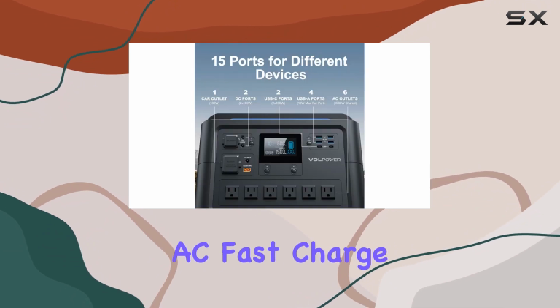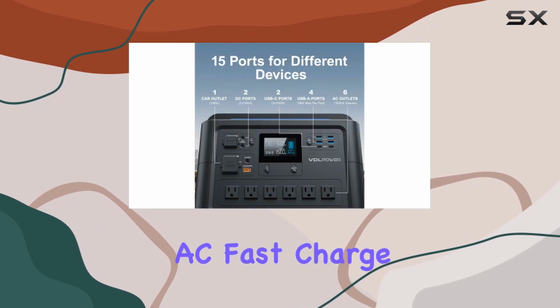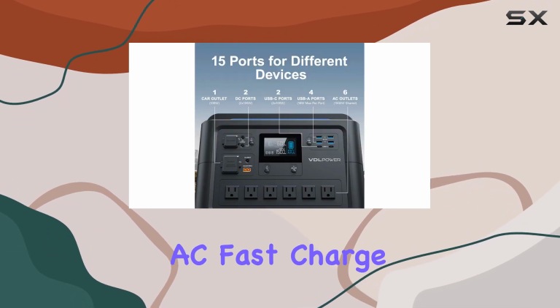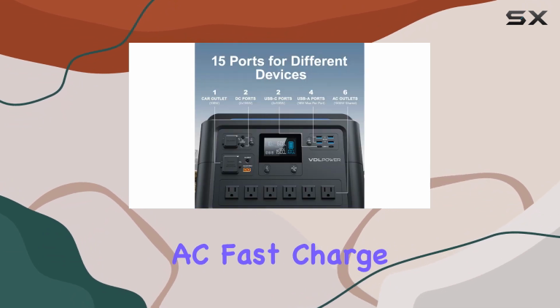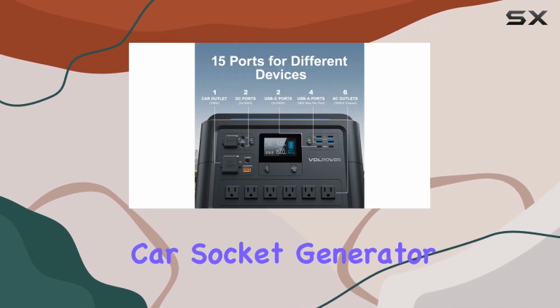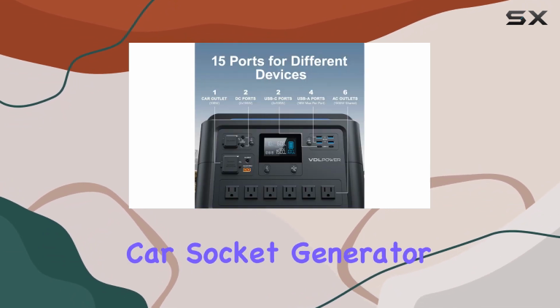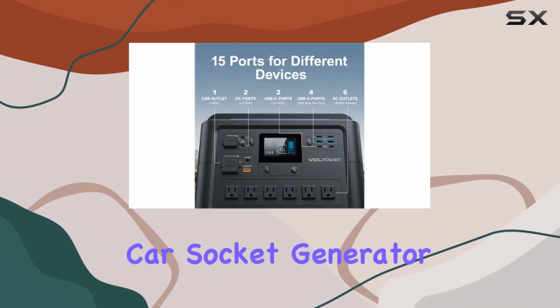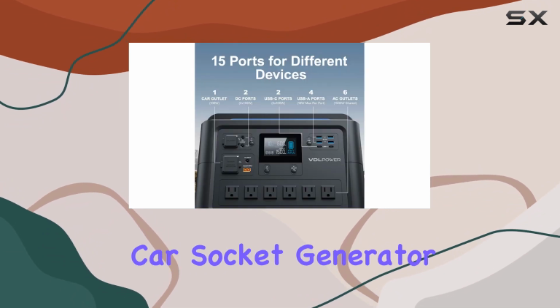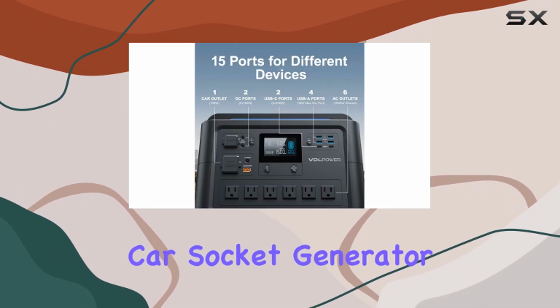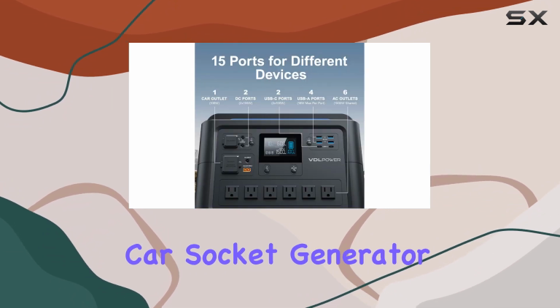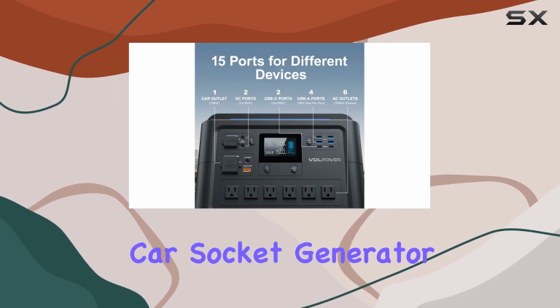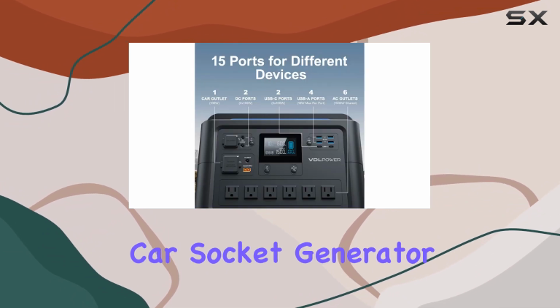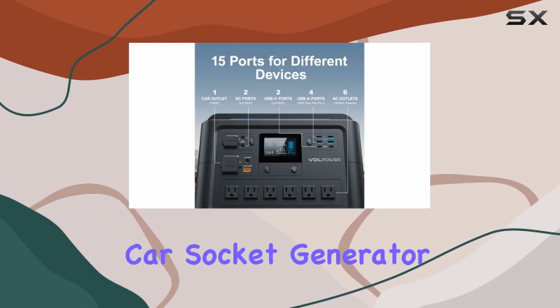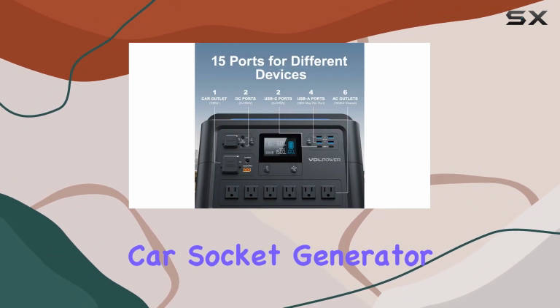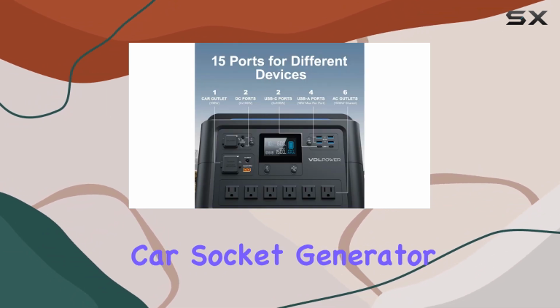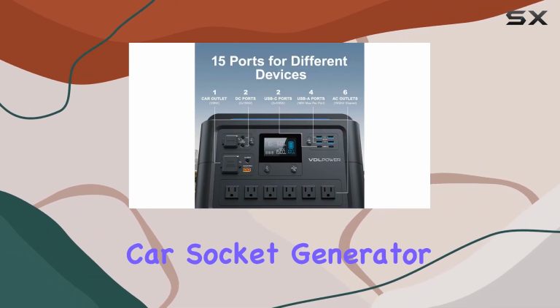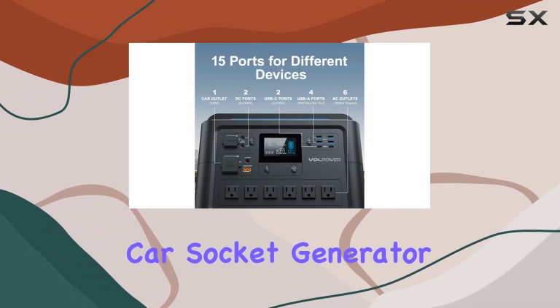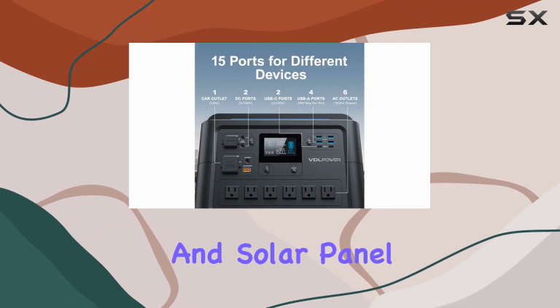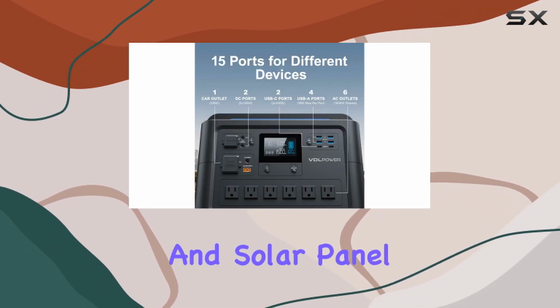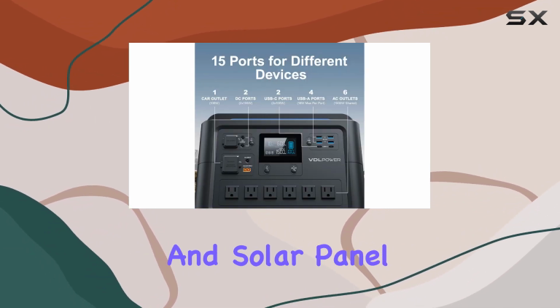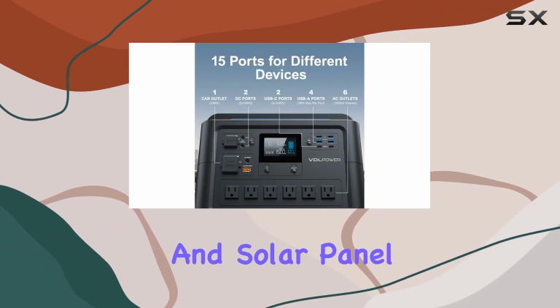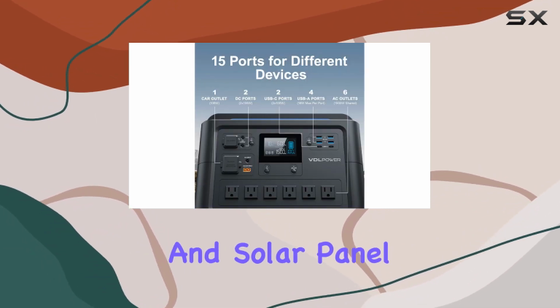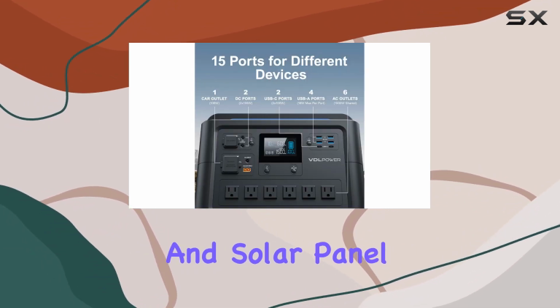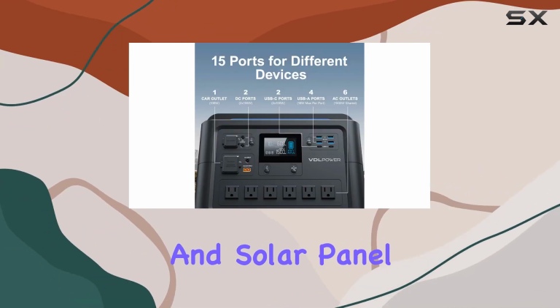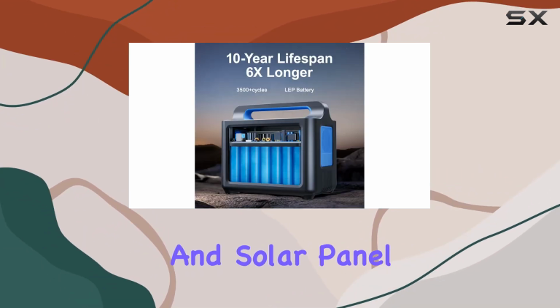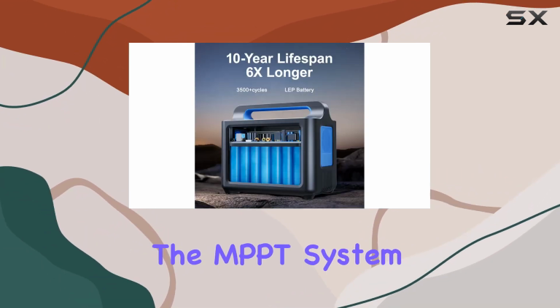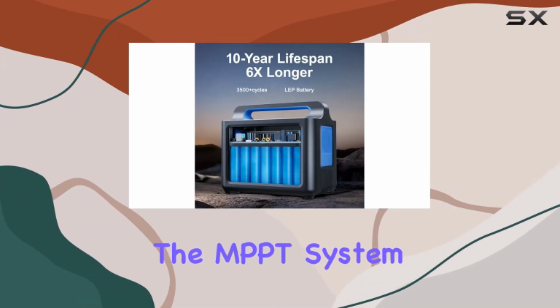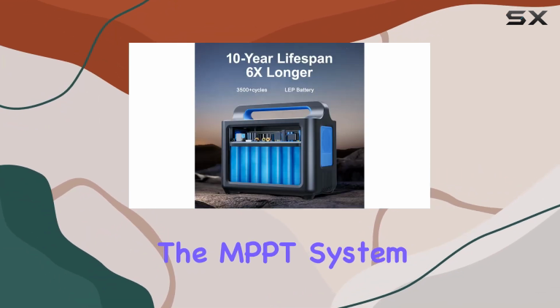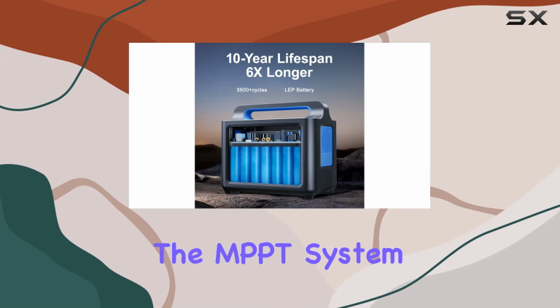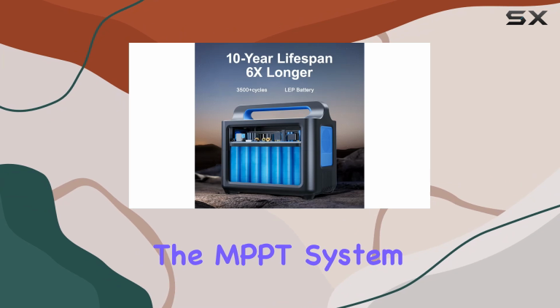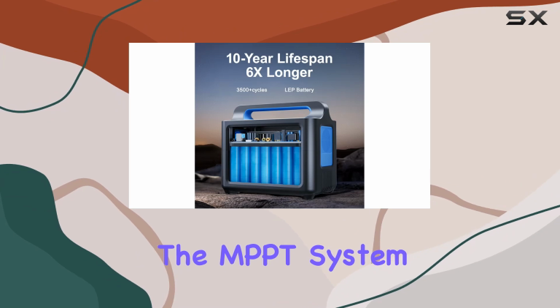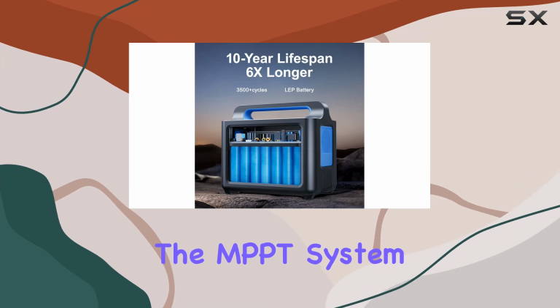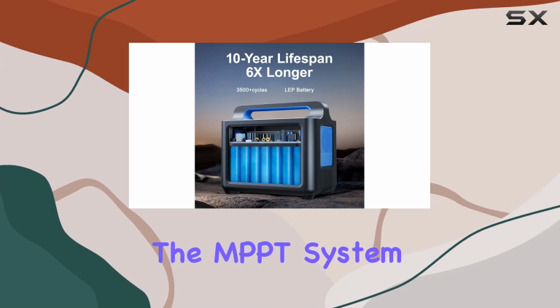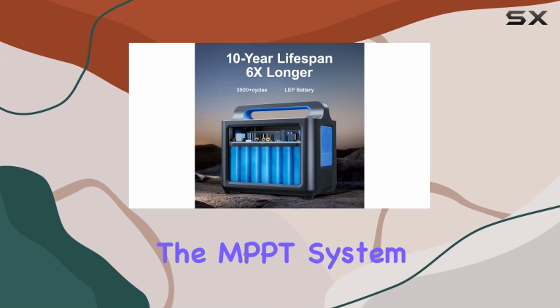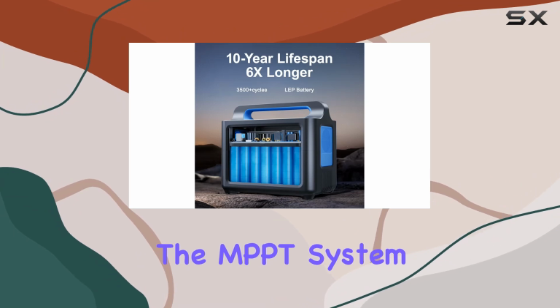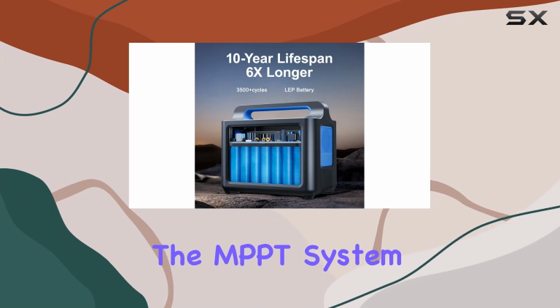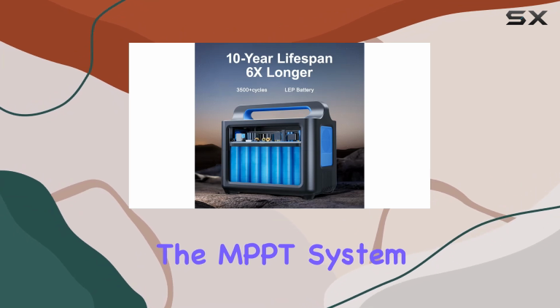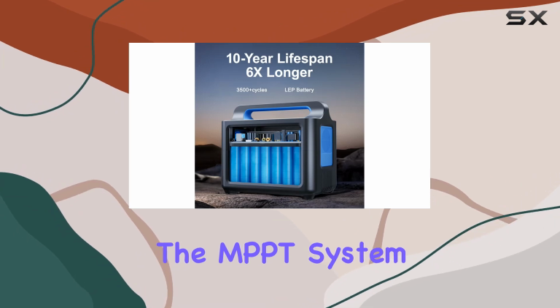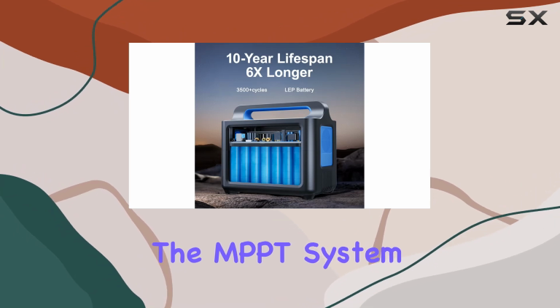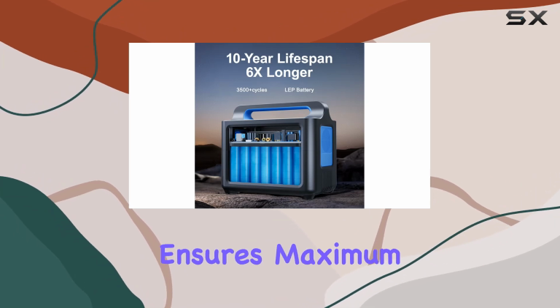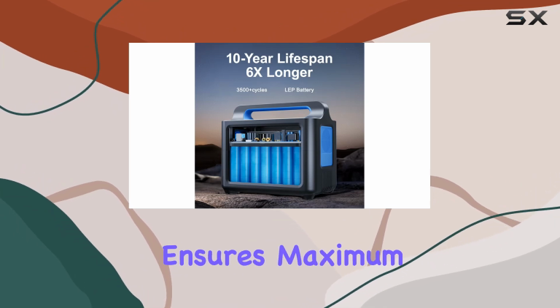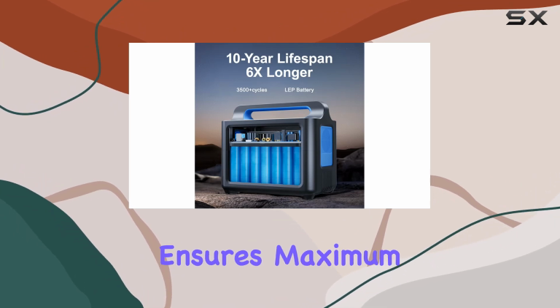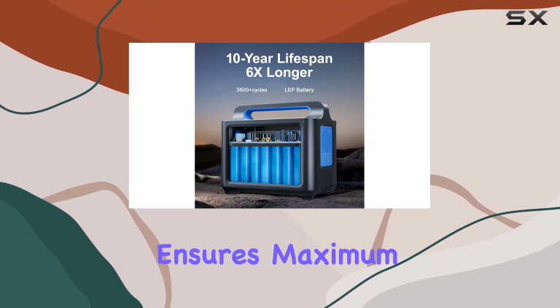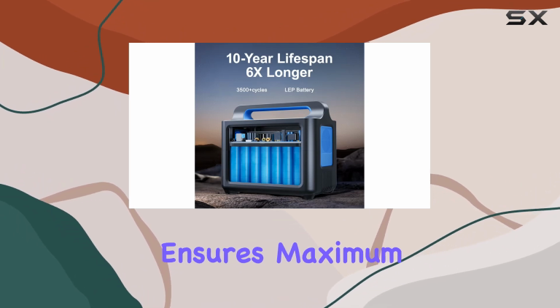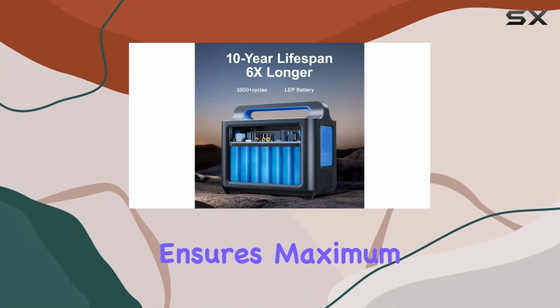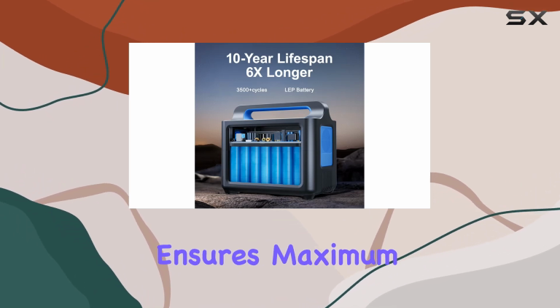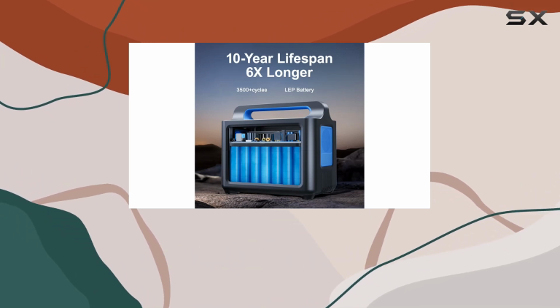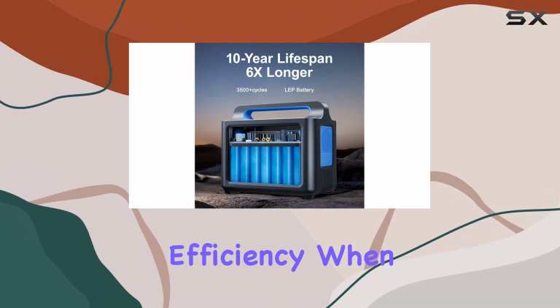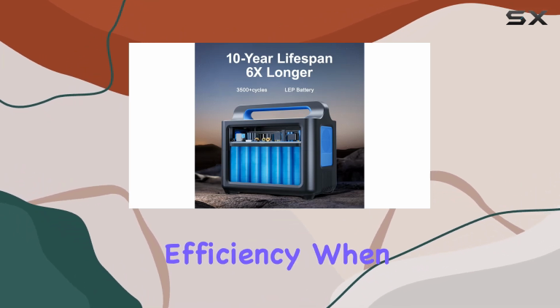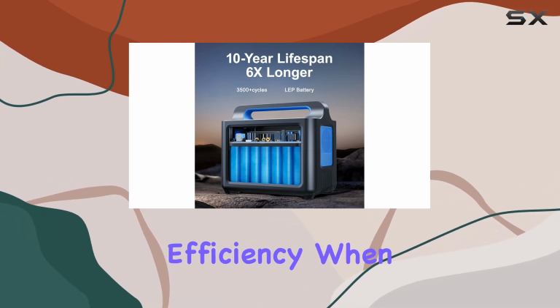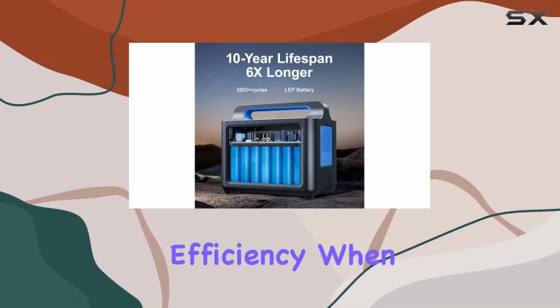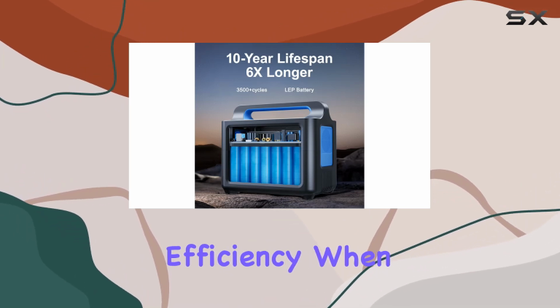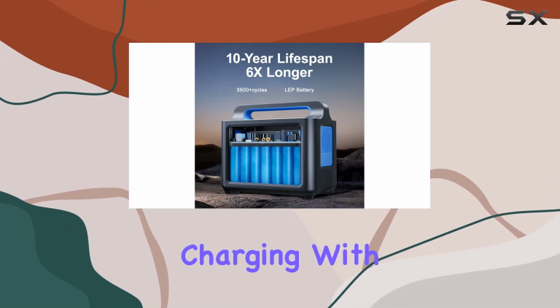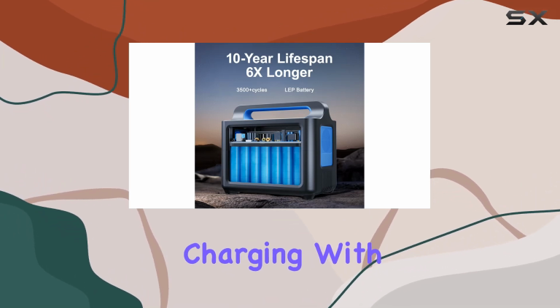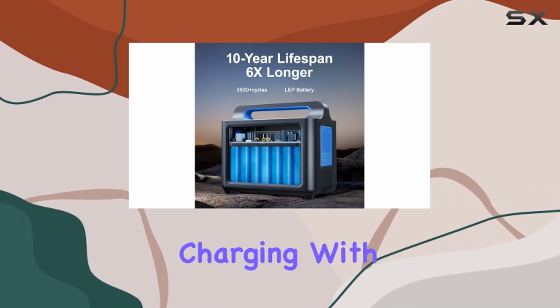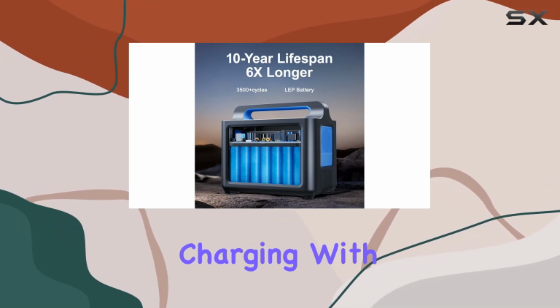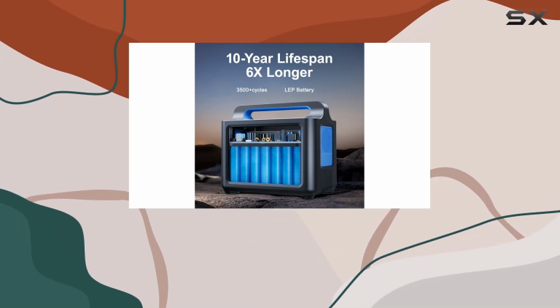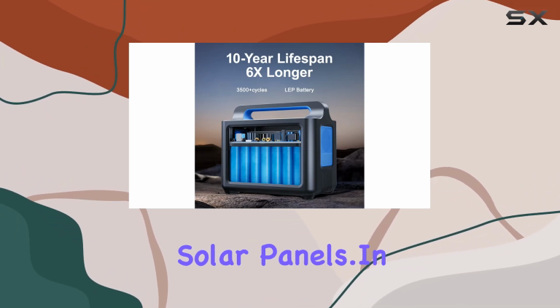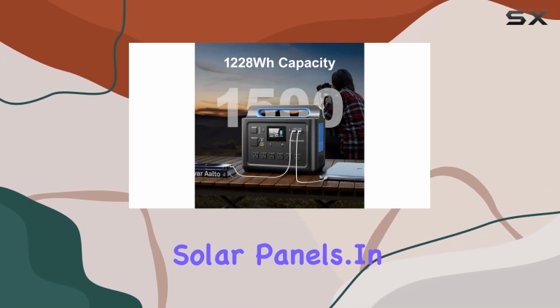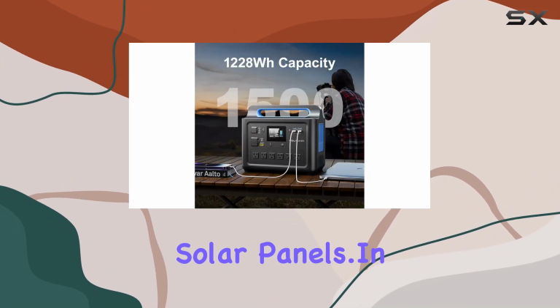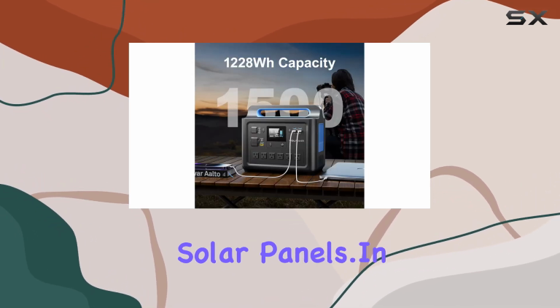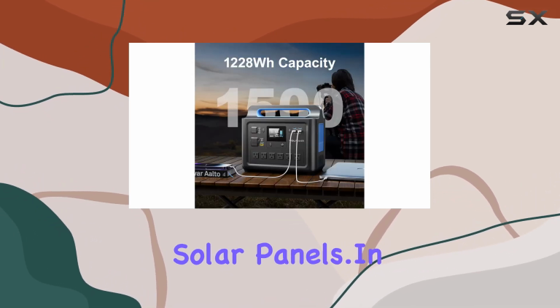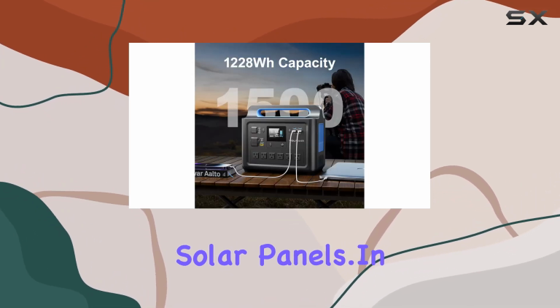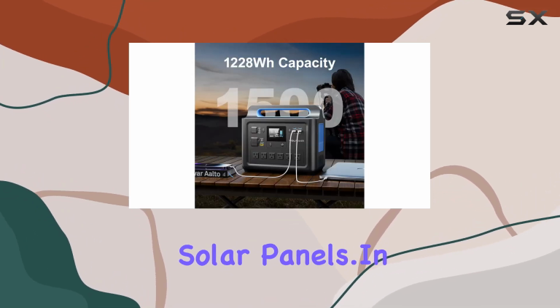Charging is a breeze with four methods: AC fast charge, car socket, generator, and solar panel. The MPPT system ensures maximum efficiency when charging with solar panels.